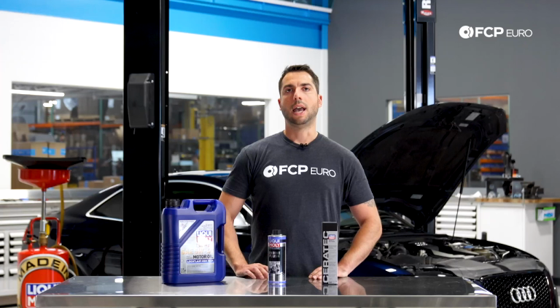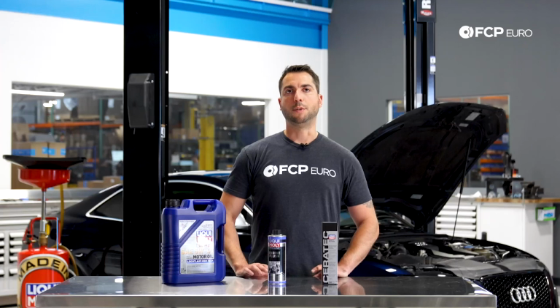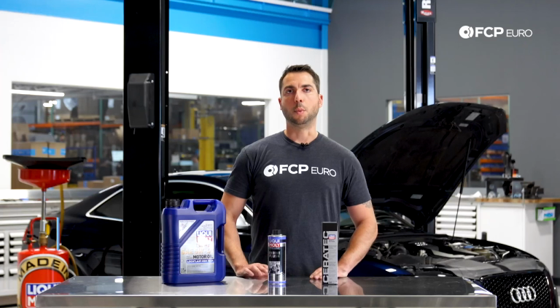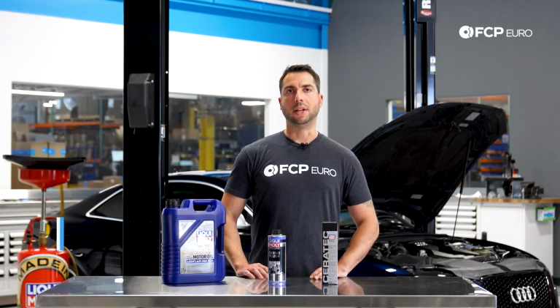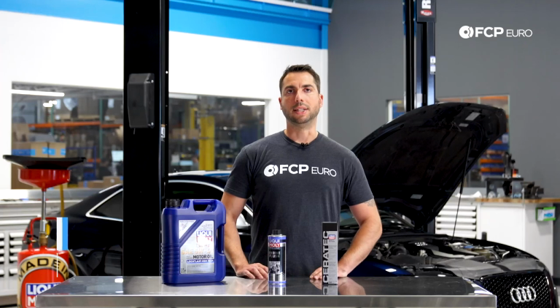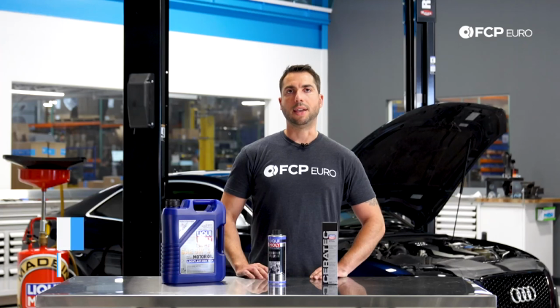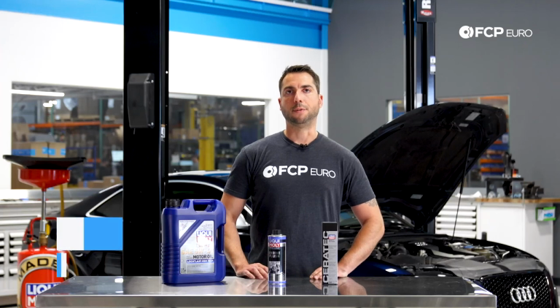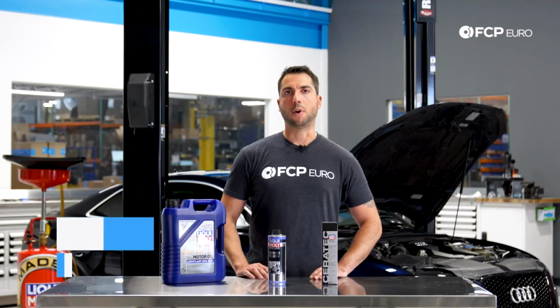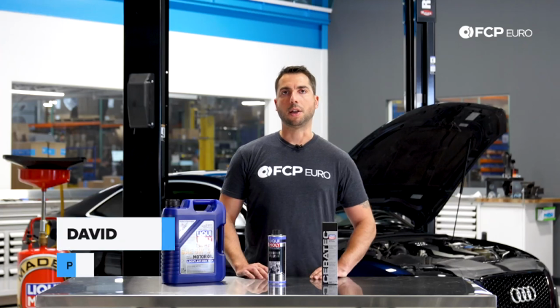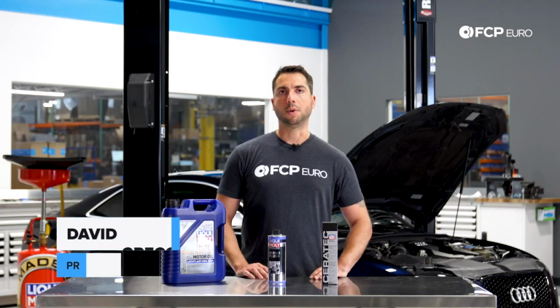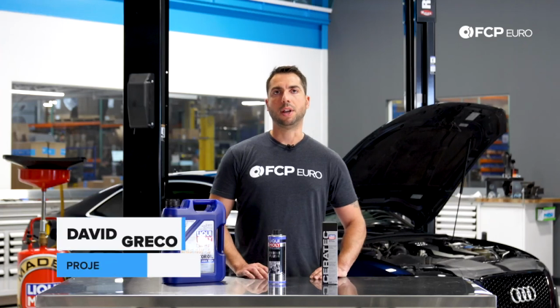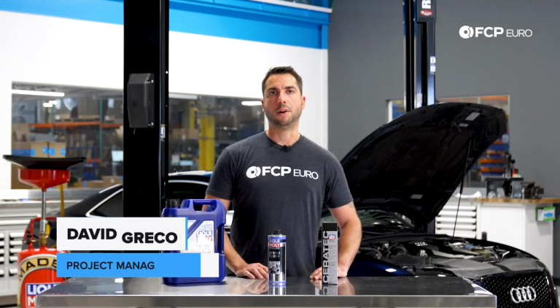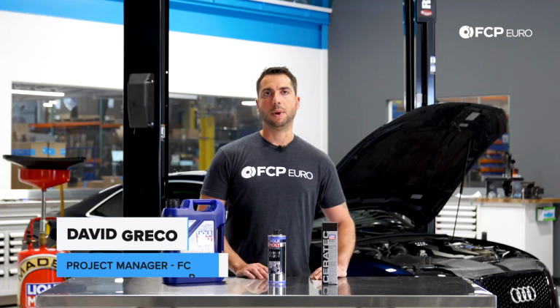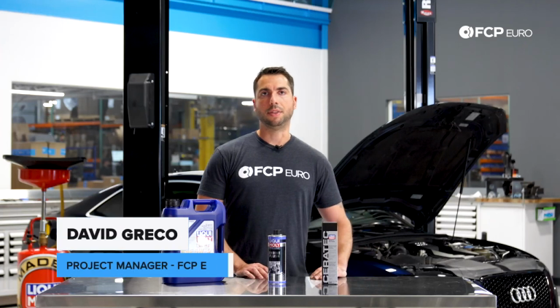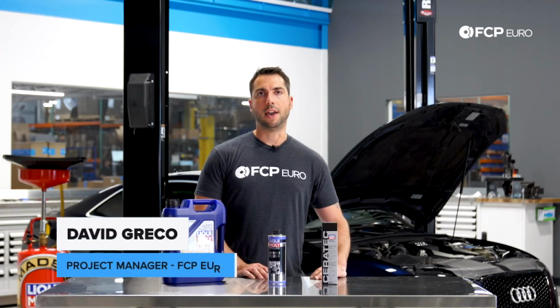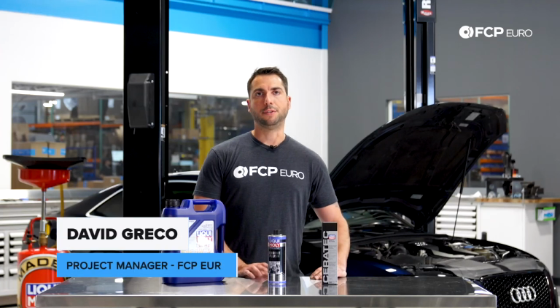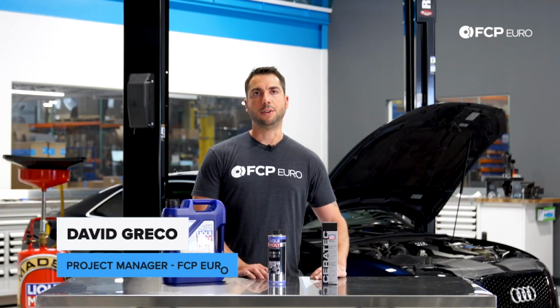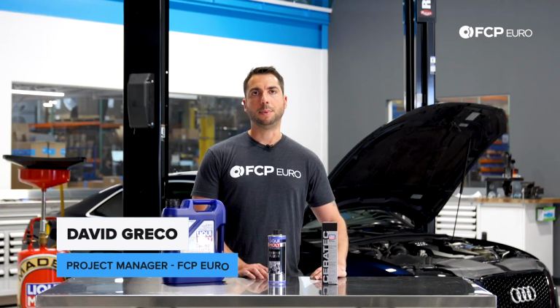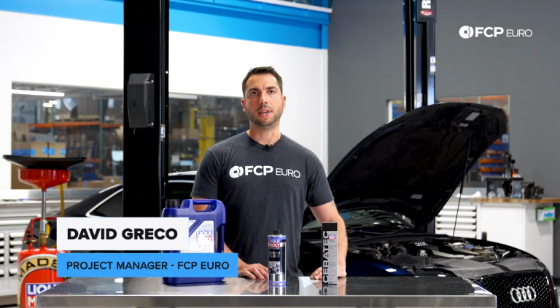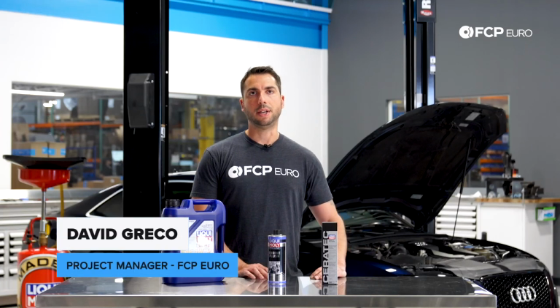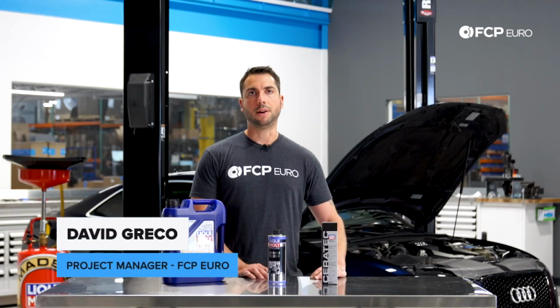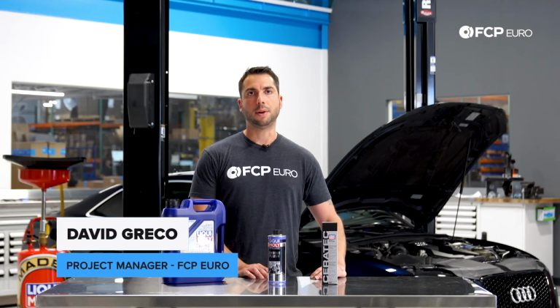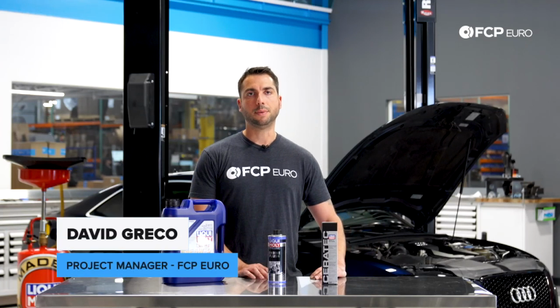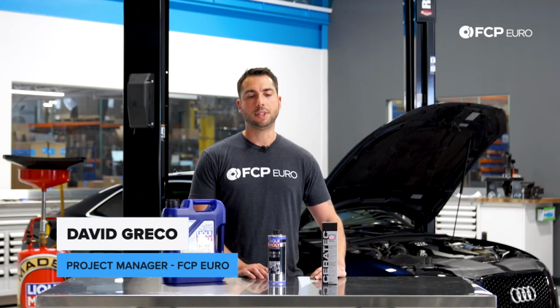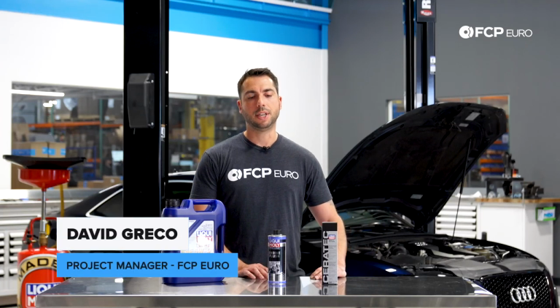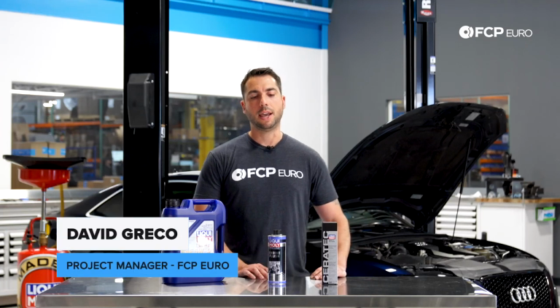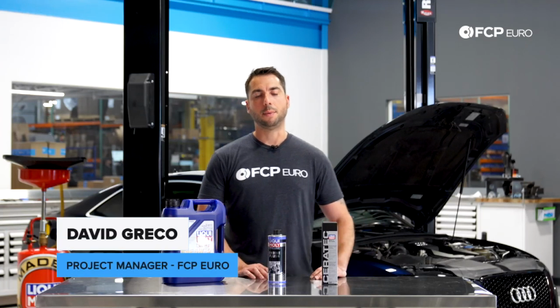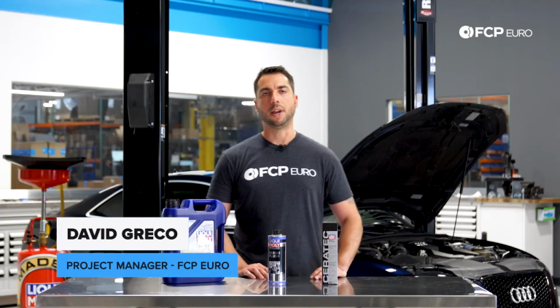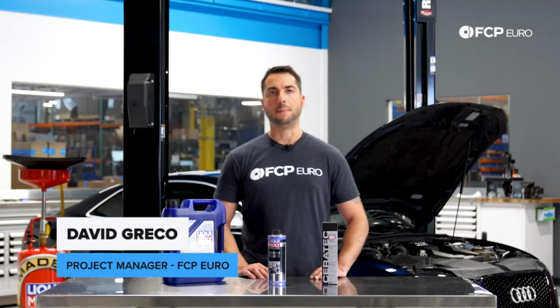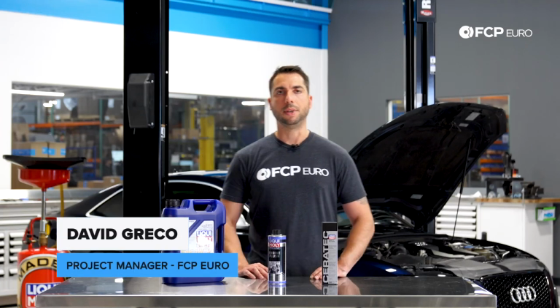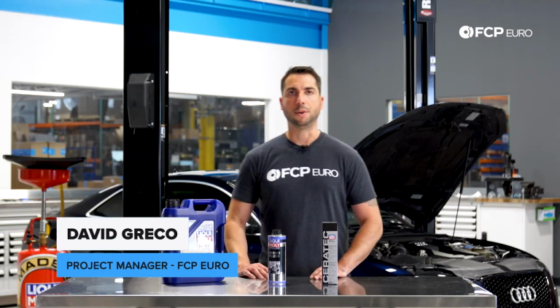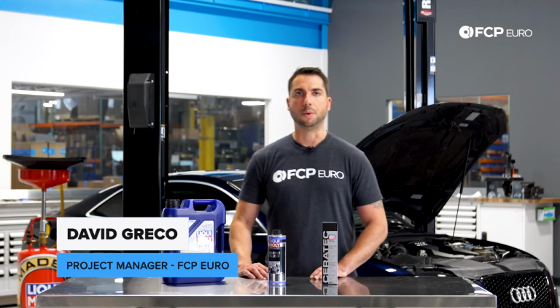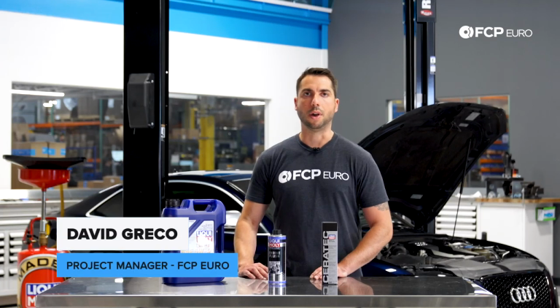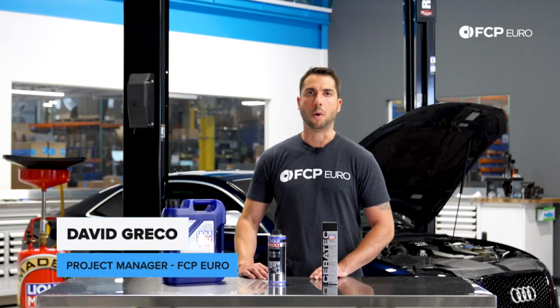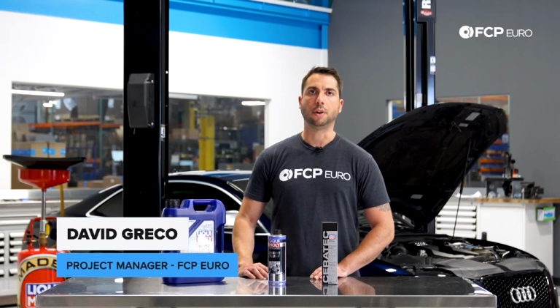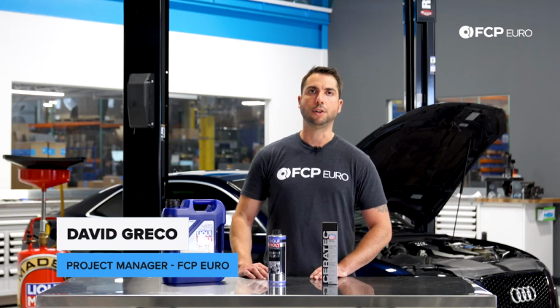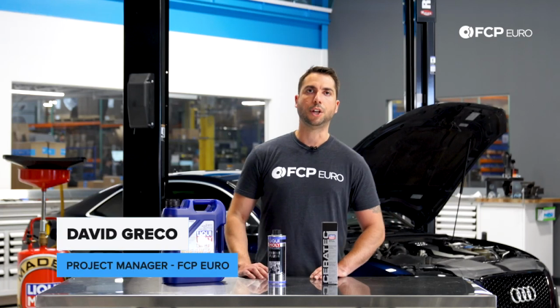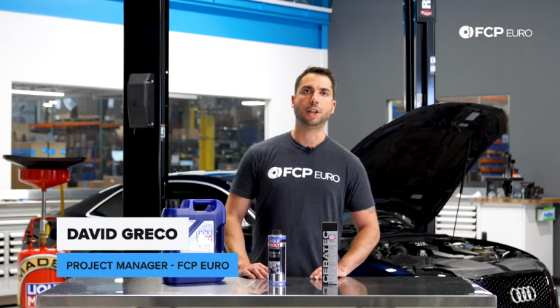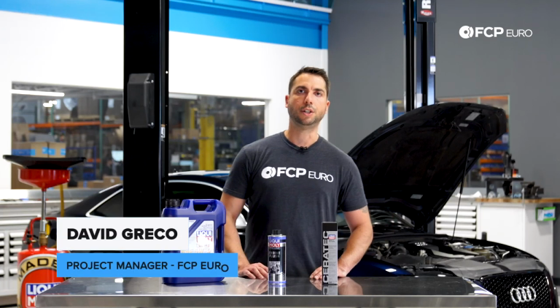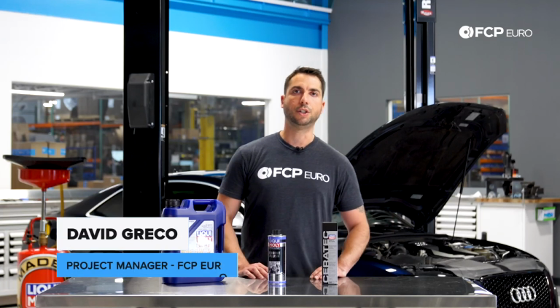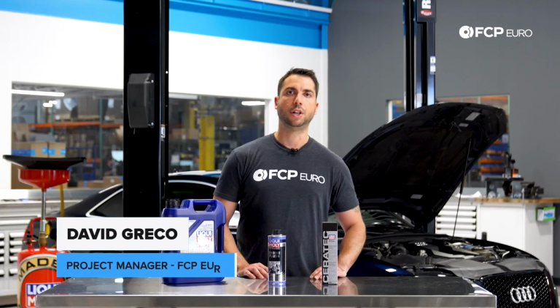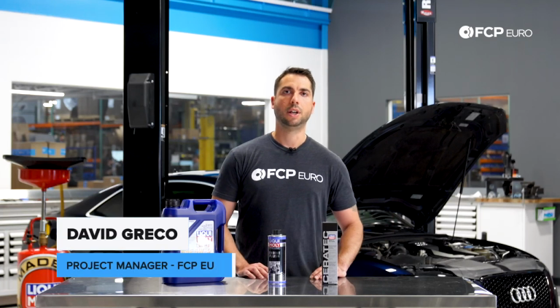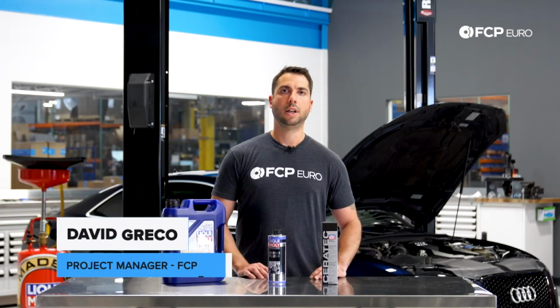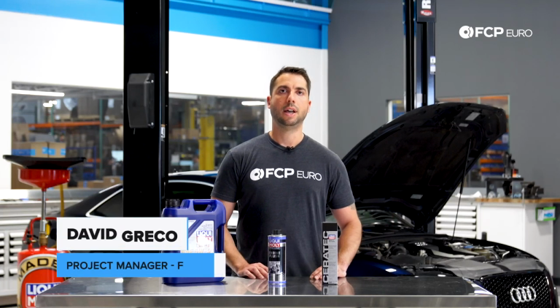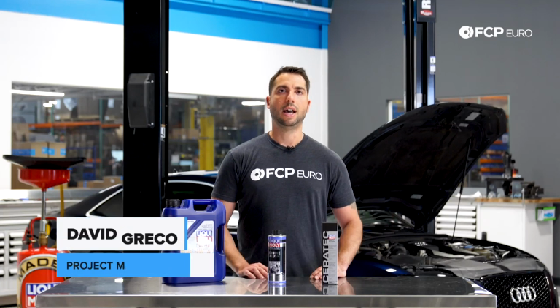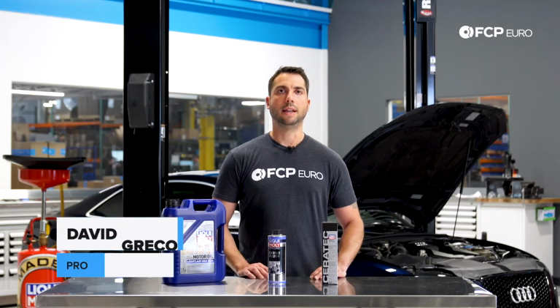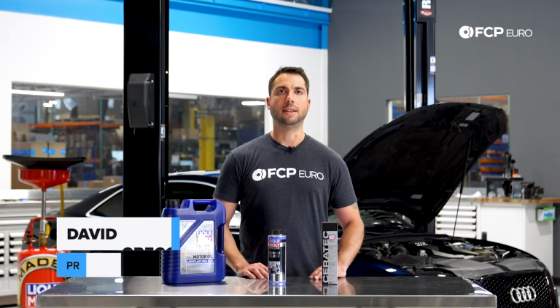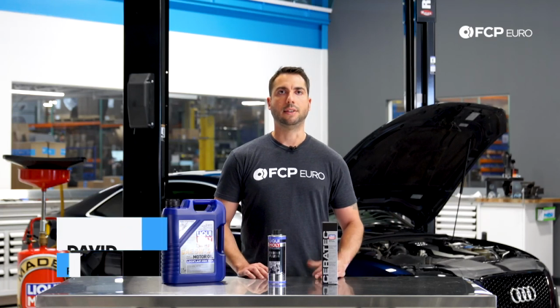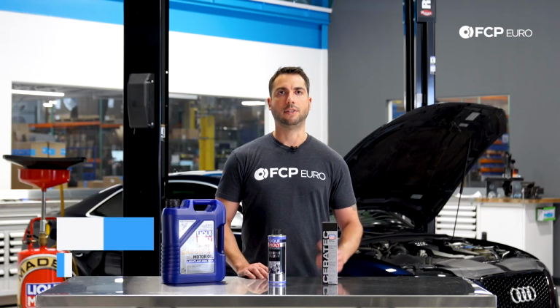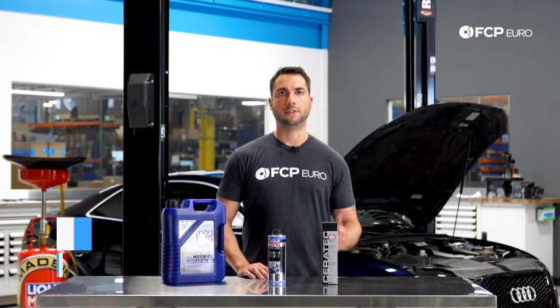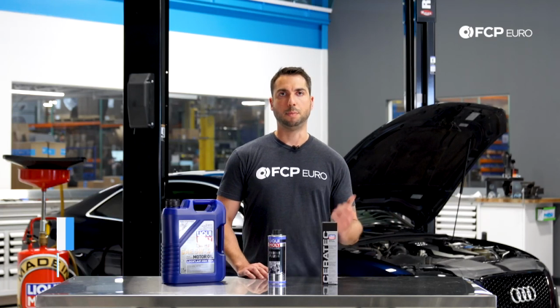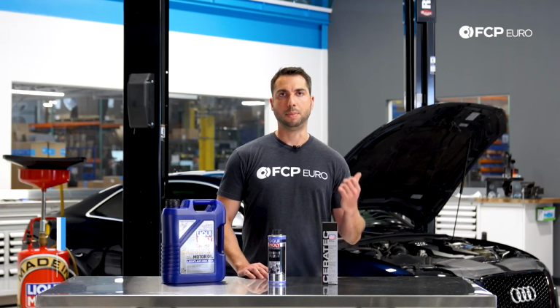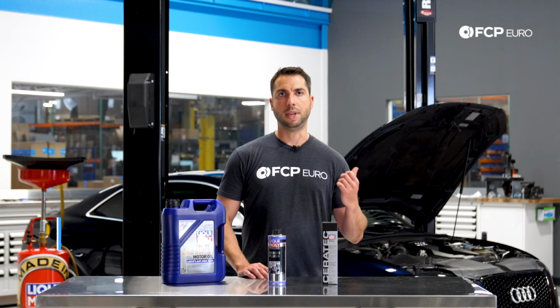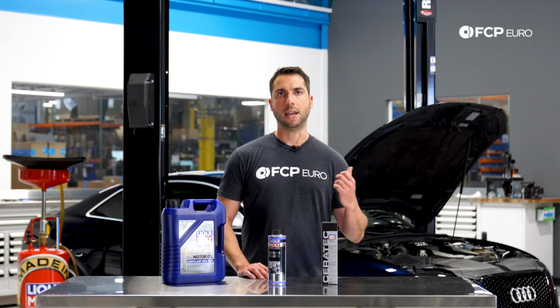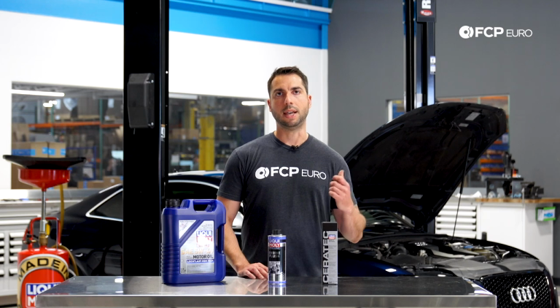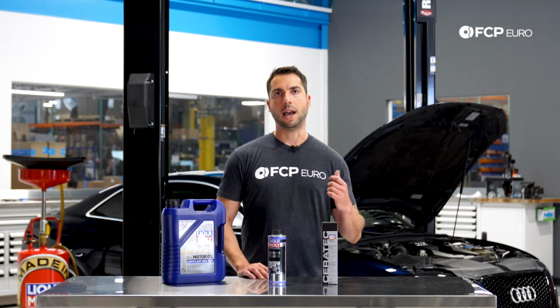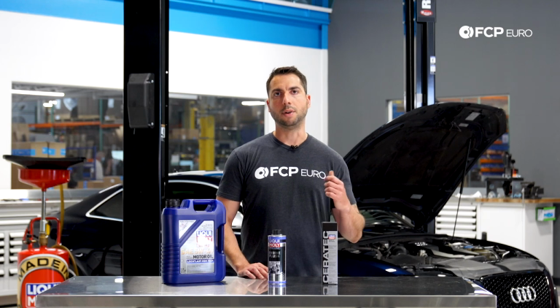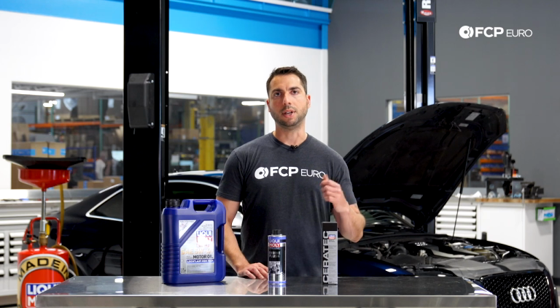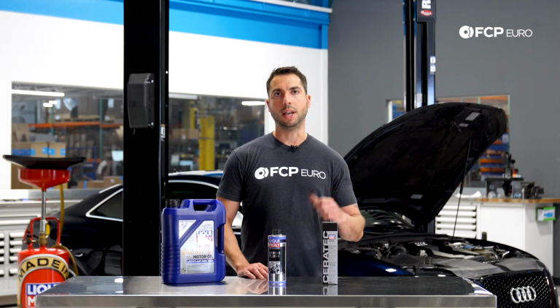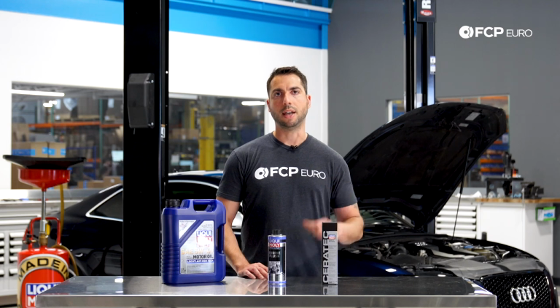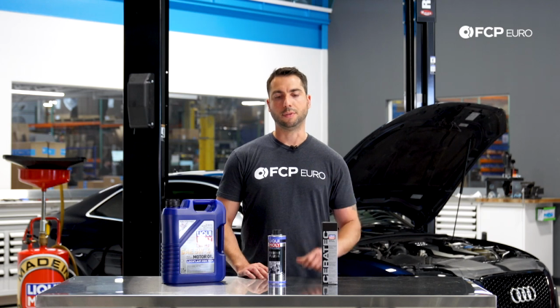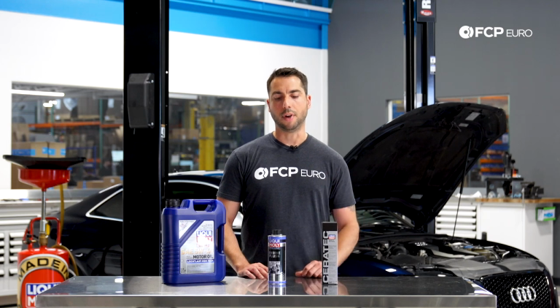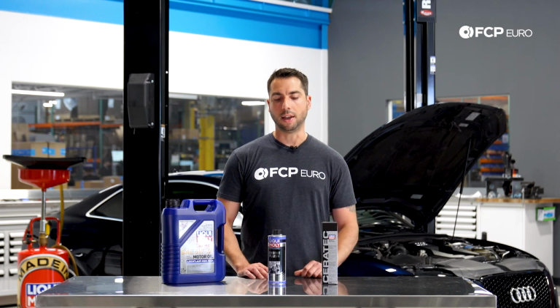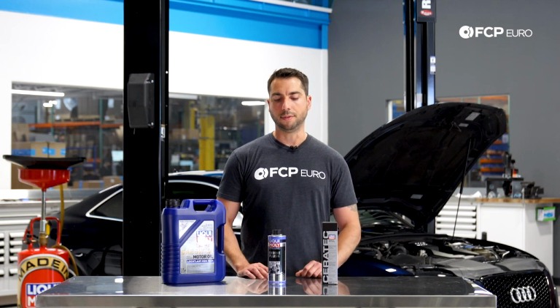Hey everyone, Dave Greco here with FCP Euro. Today we're going to be doing an oil change on this B8 Audi S5.